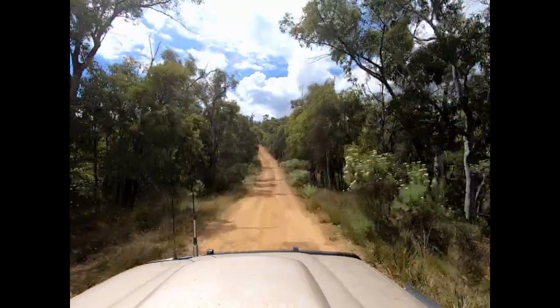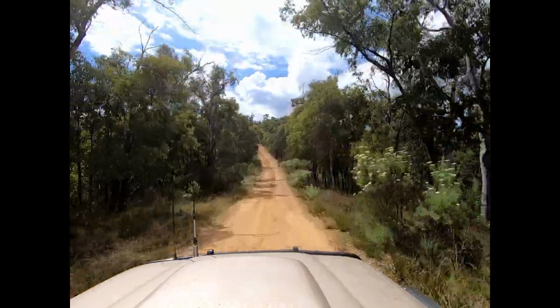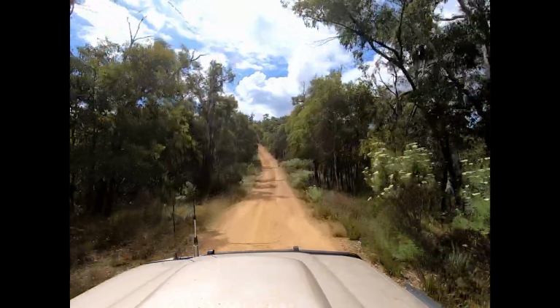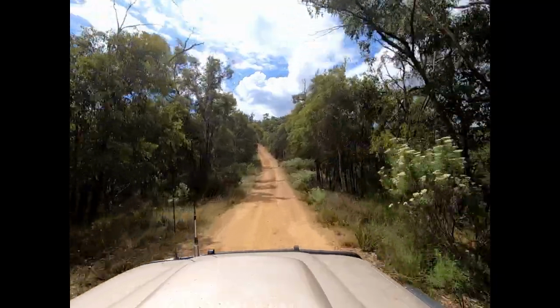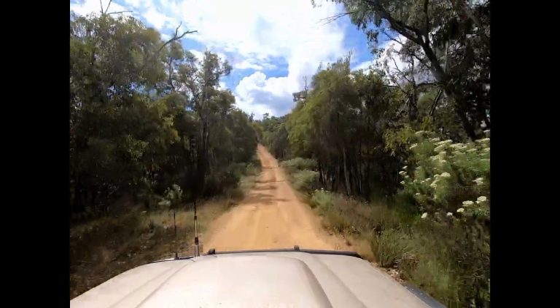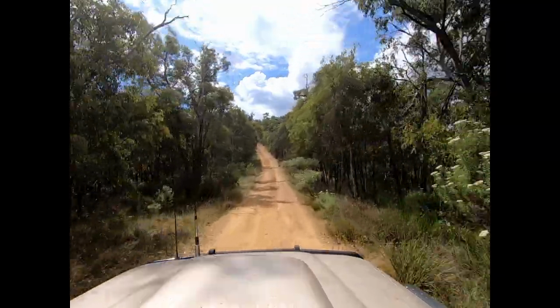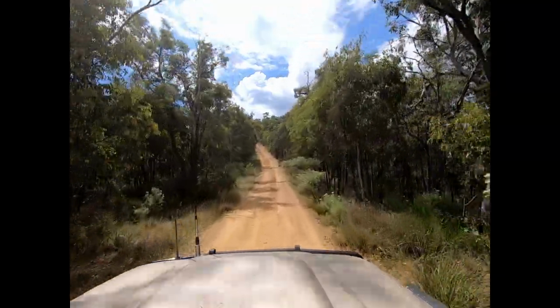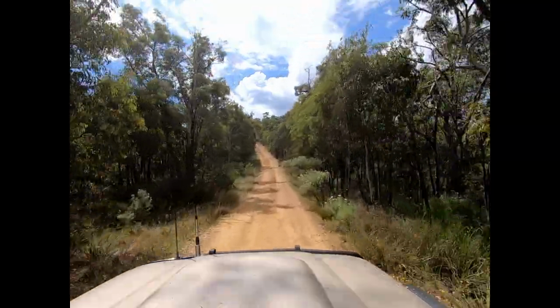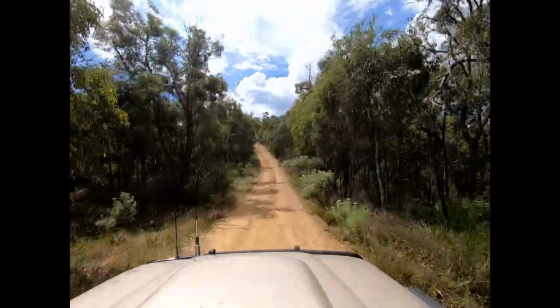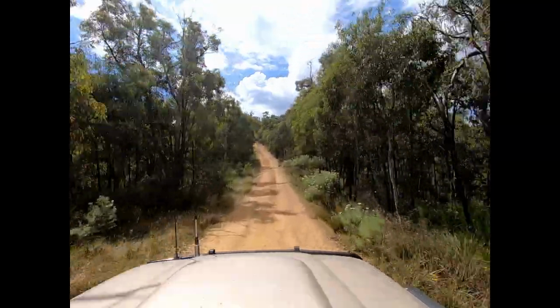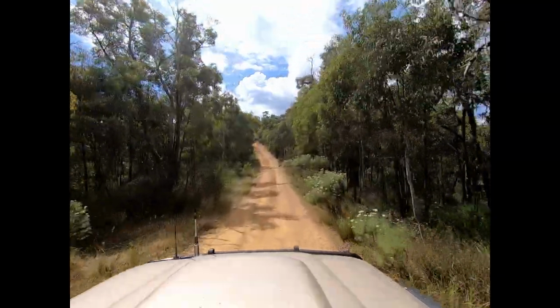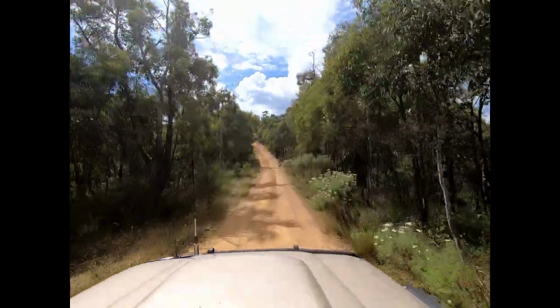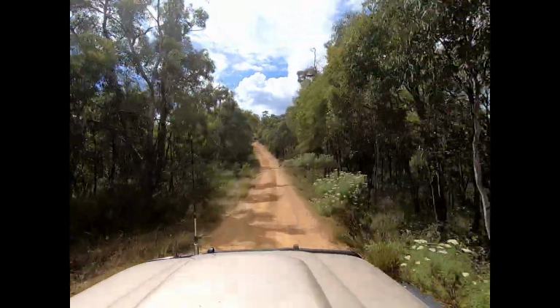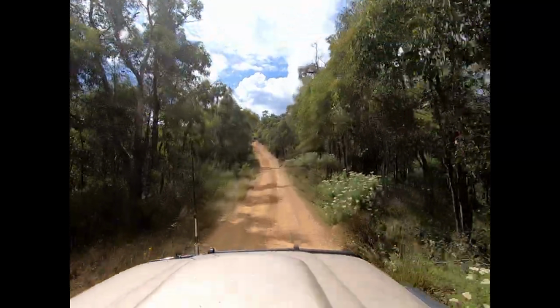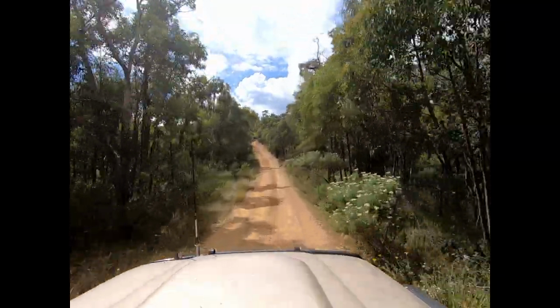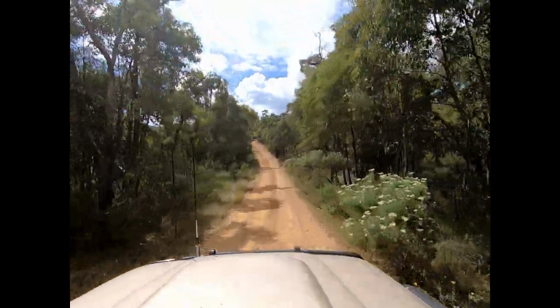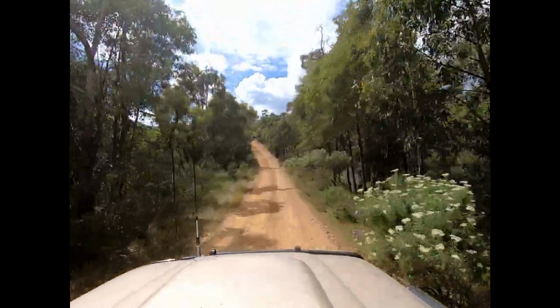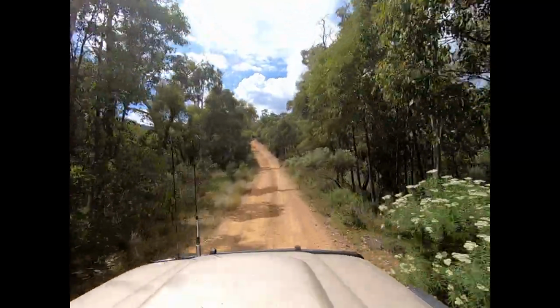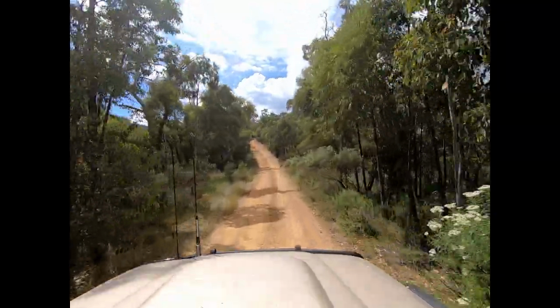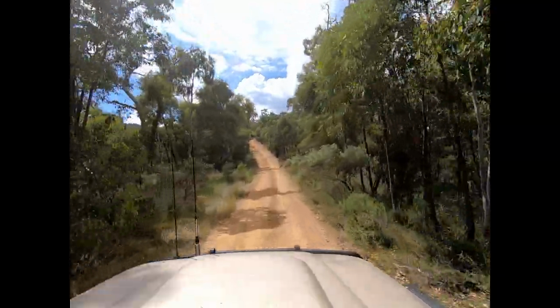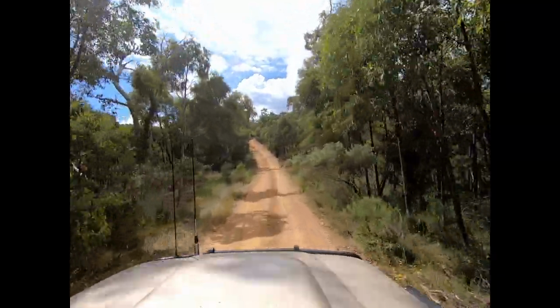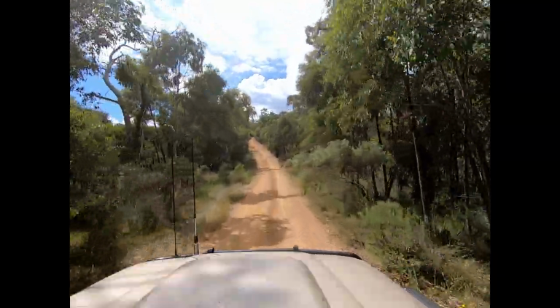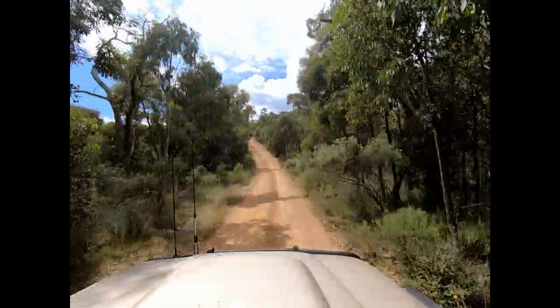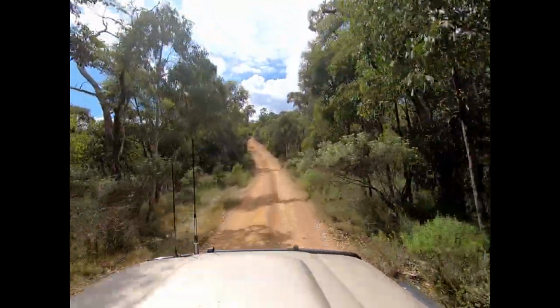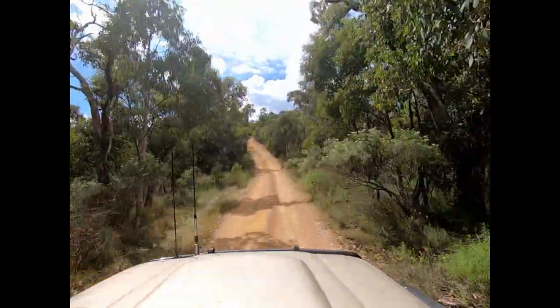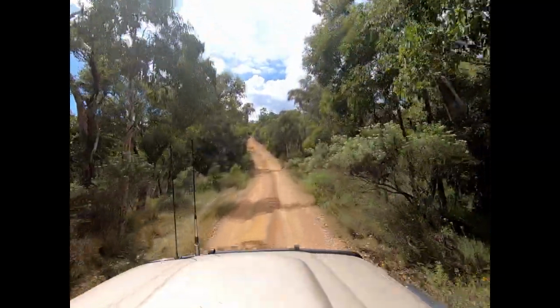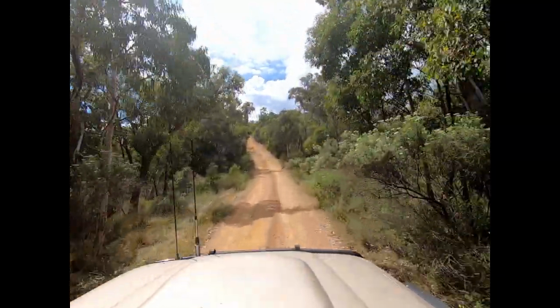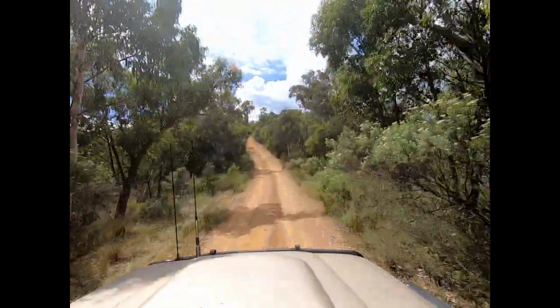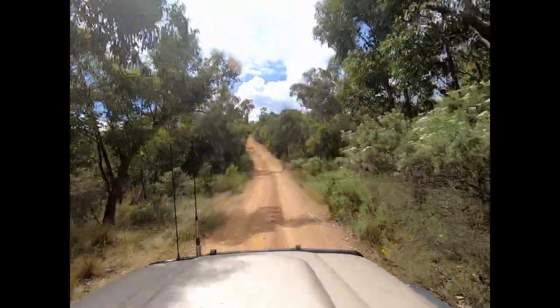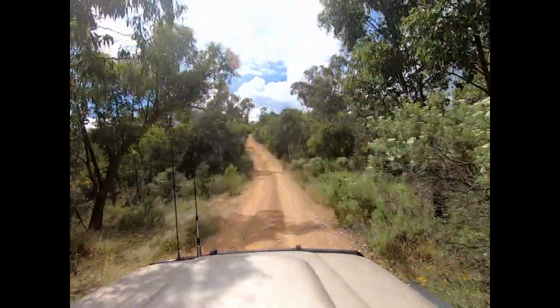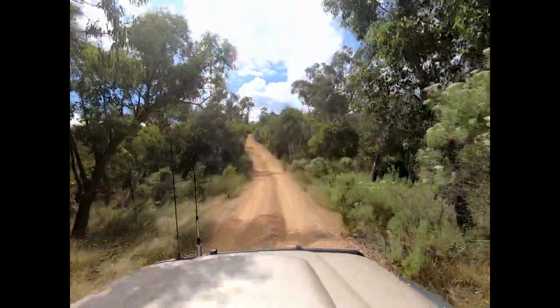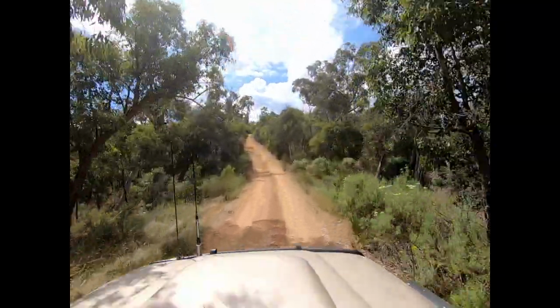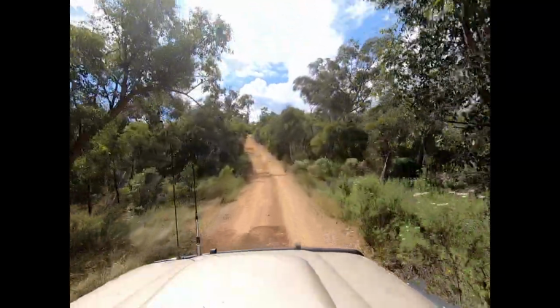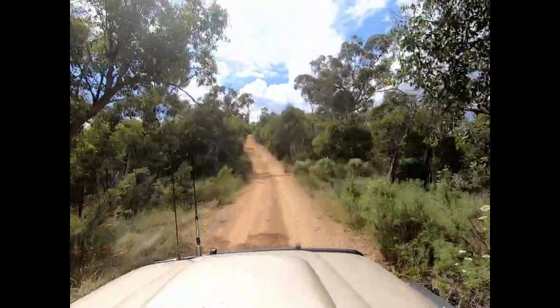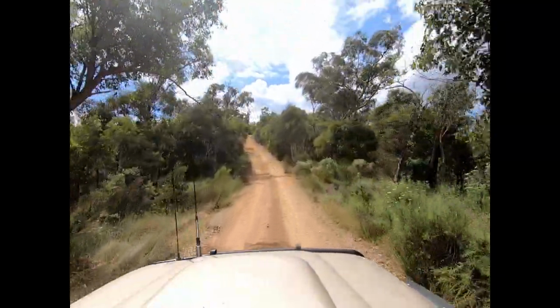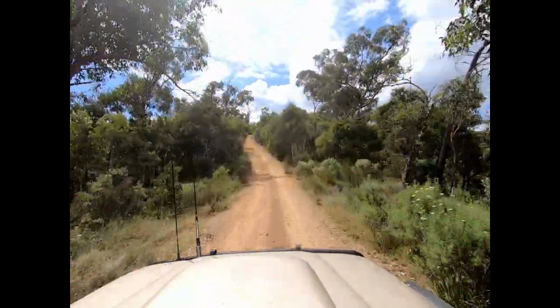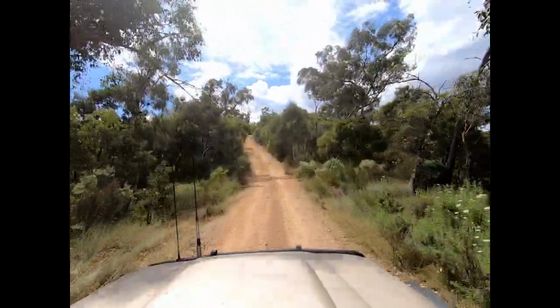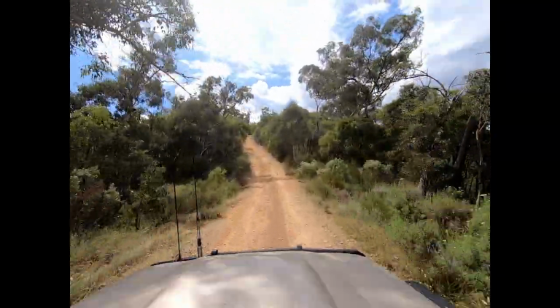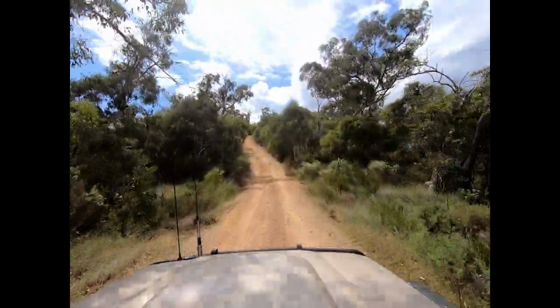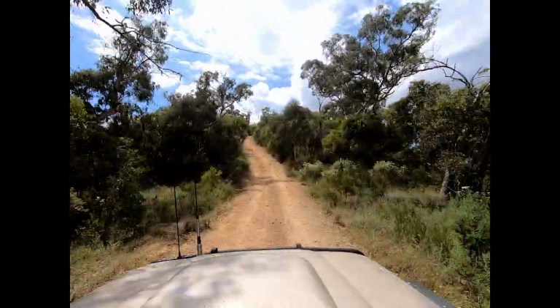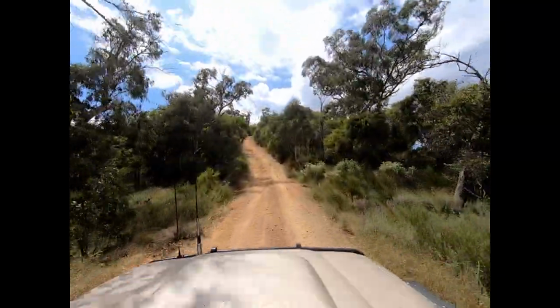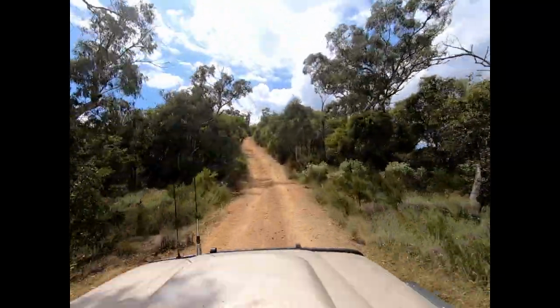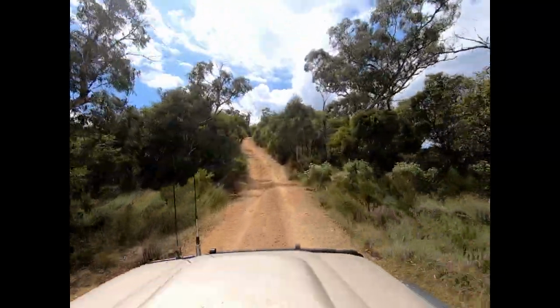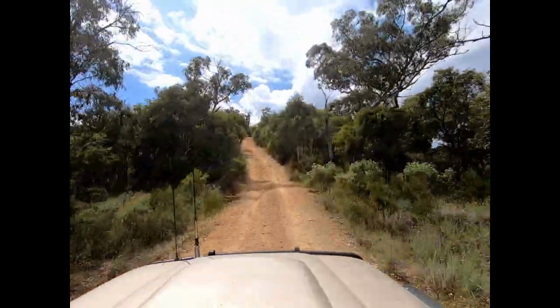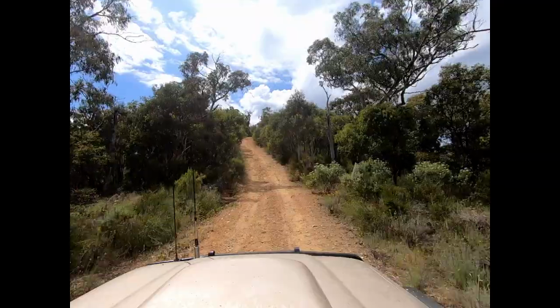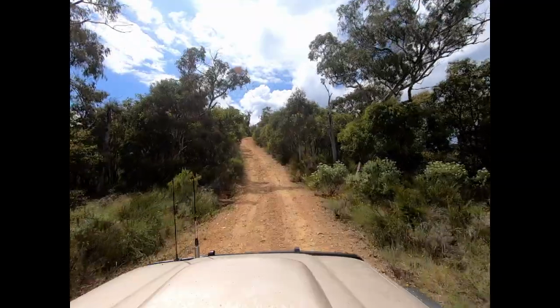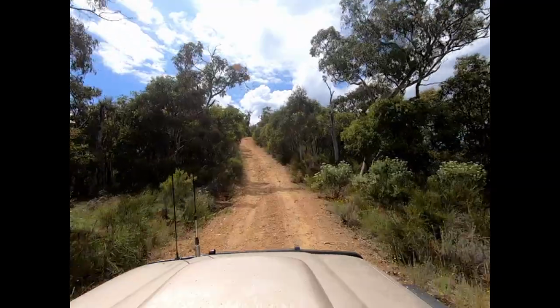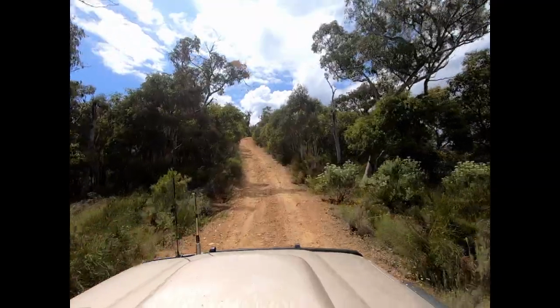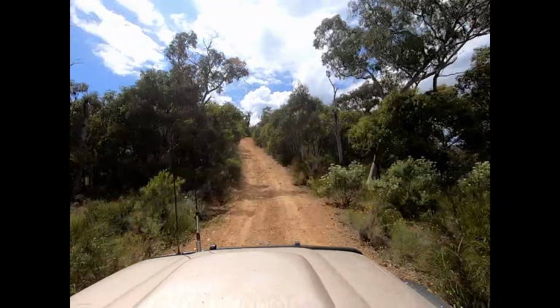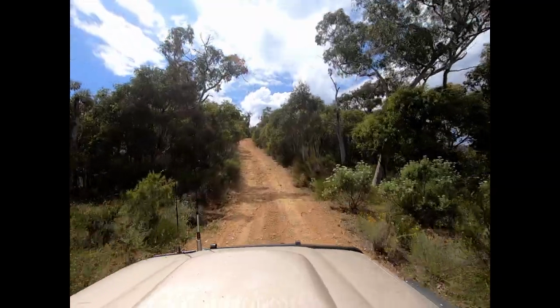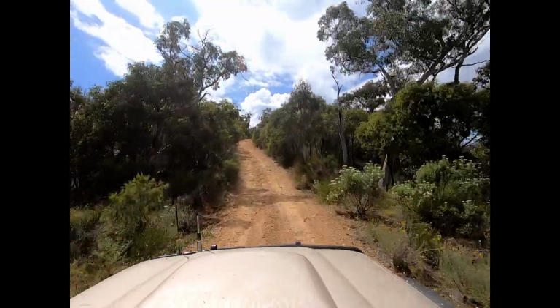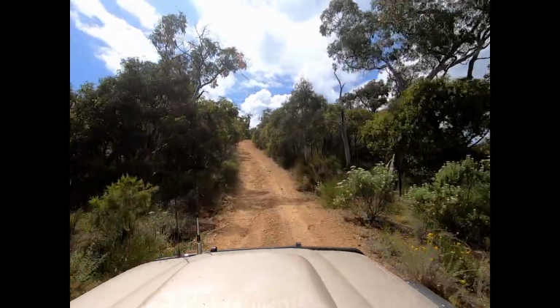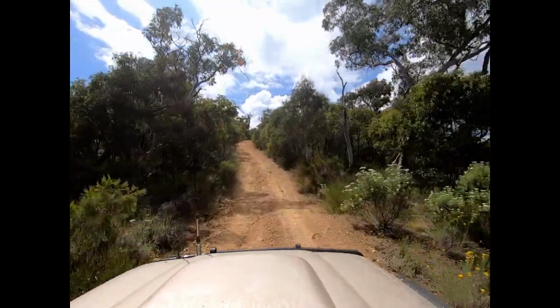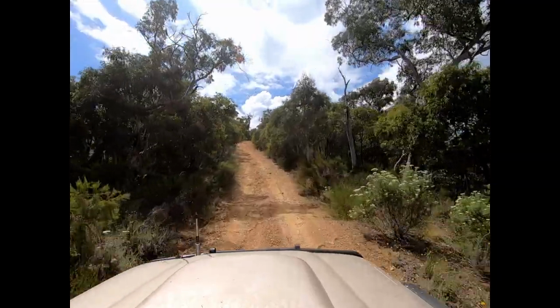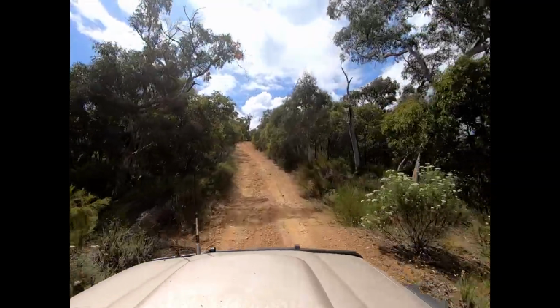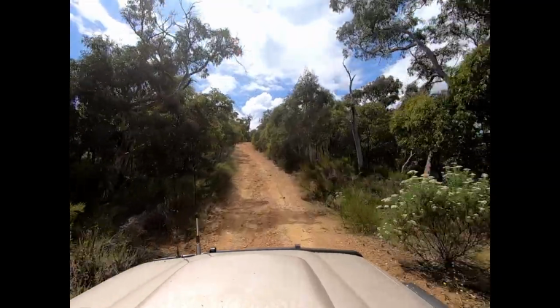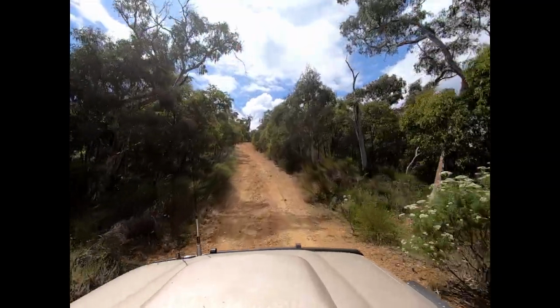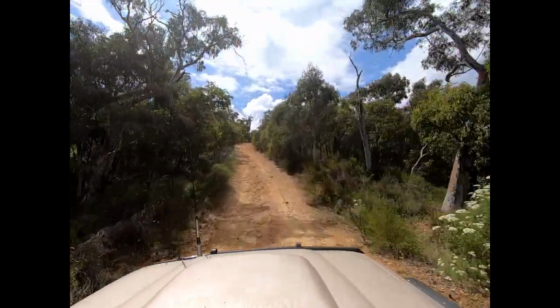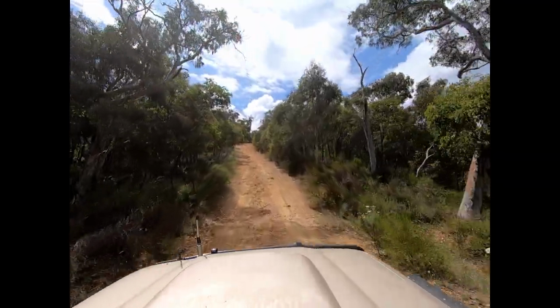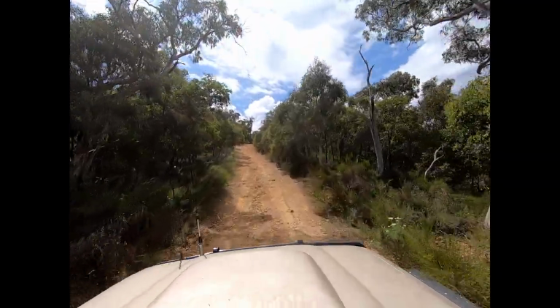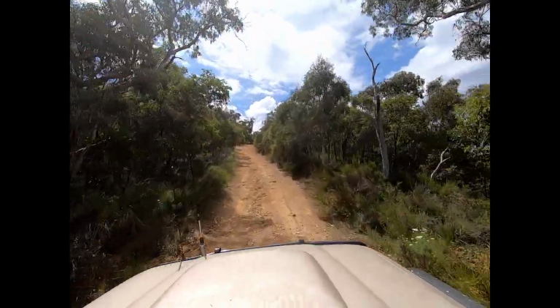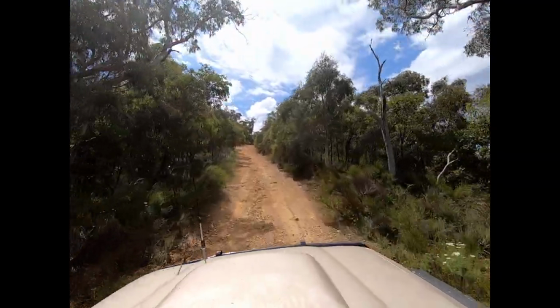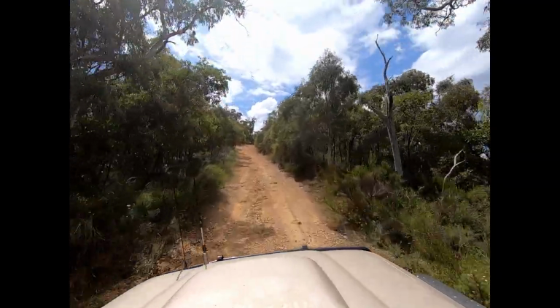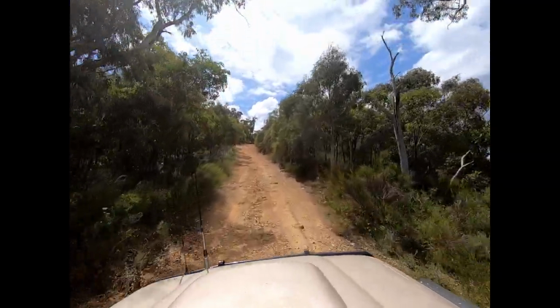We've probably gone through the second steep section now. You can see the track flattens out again before starting to climb once more.